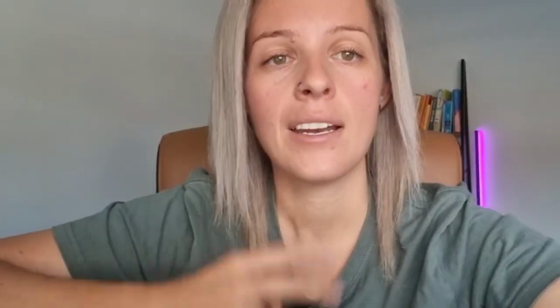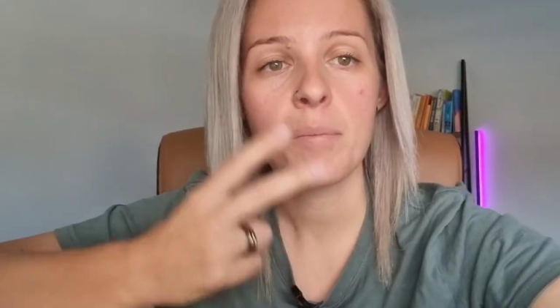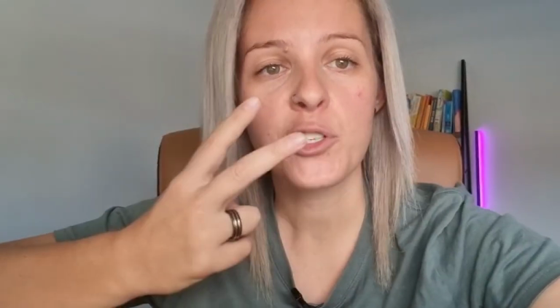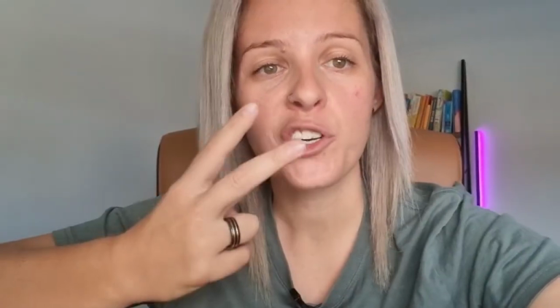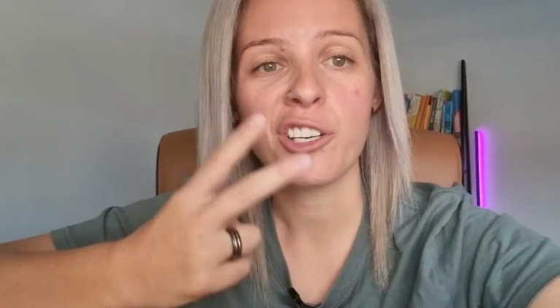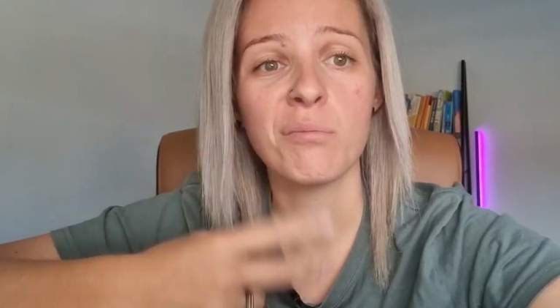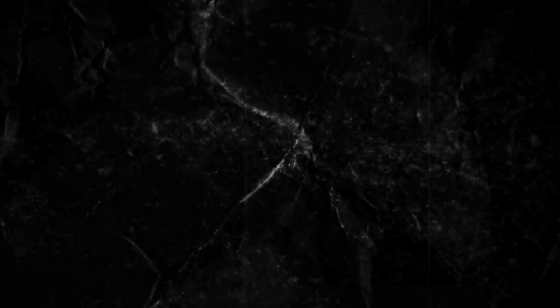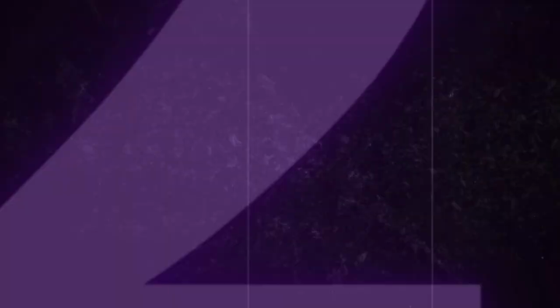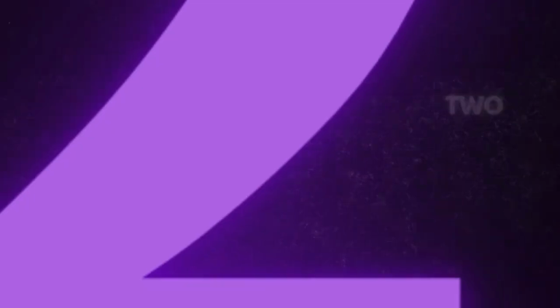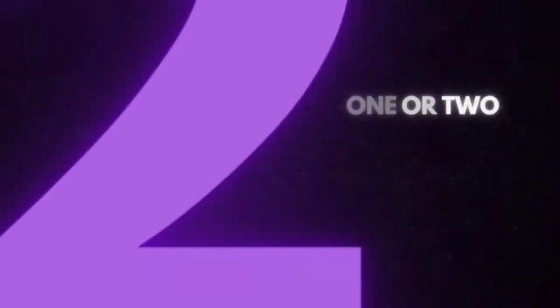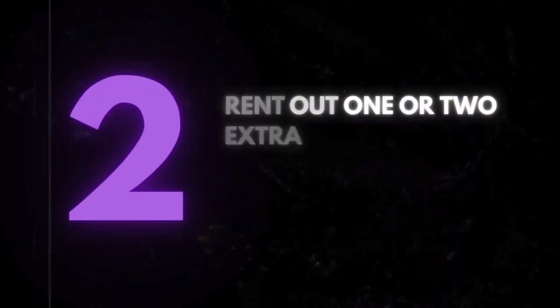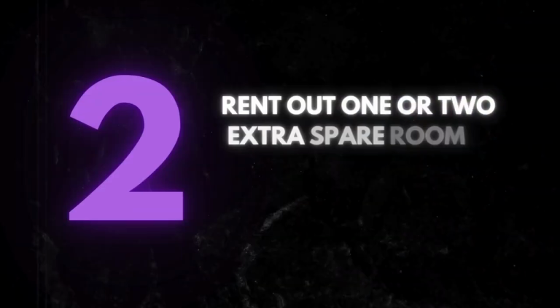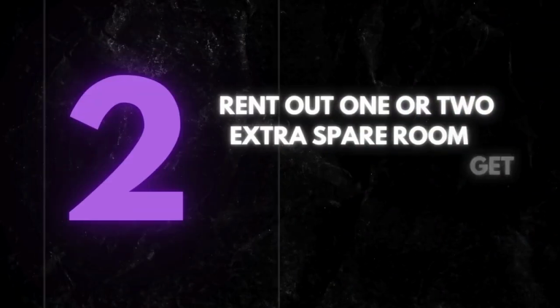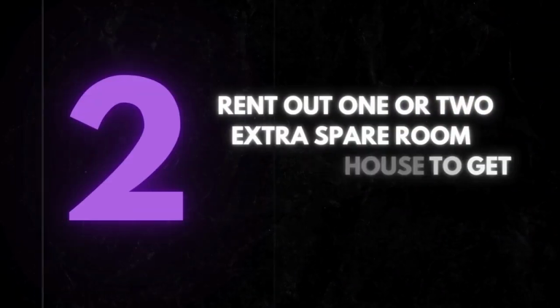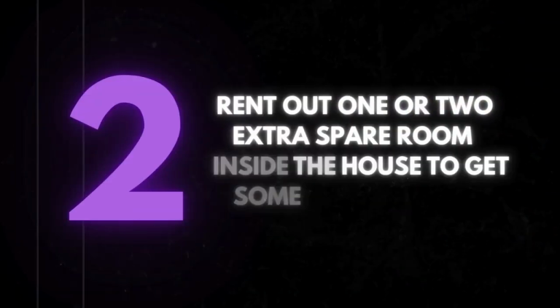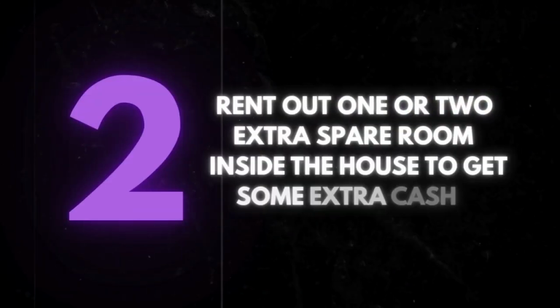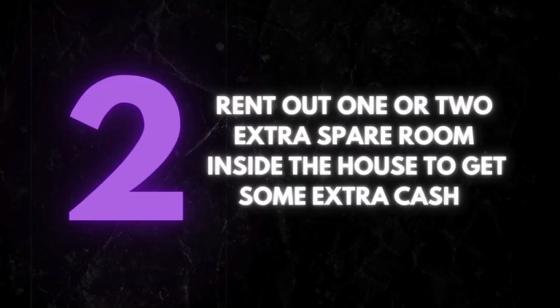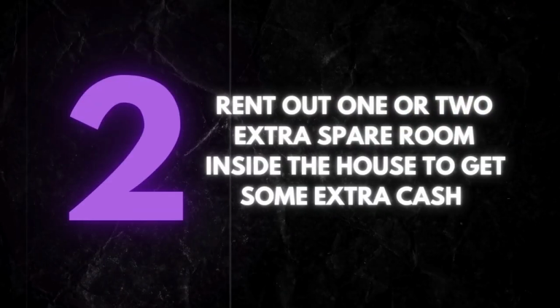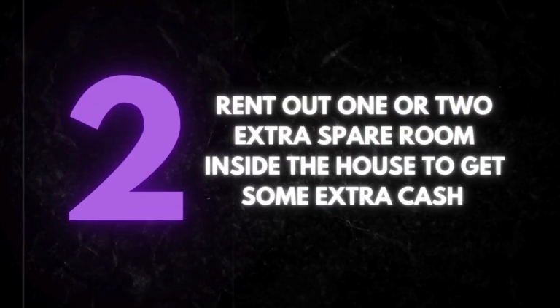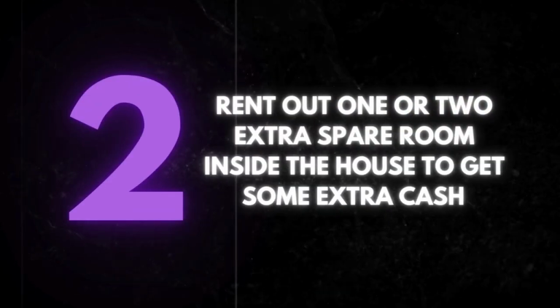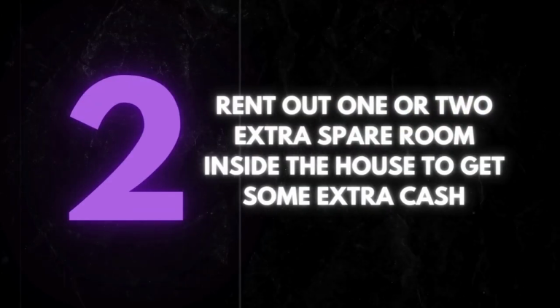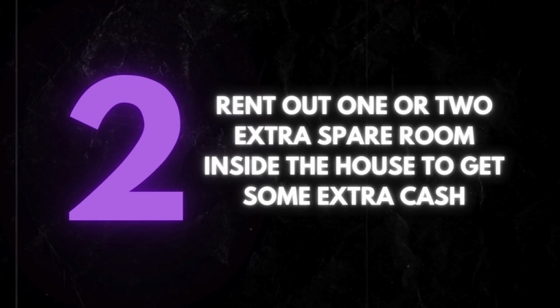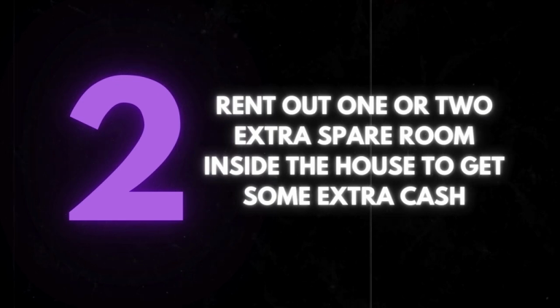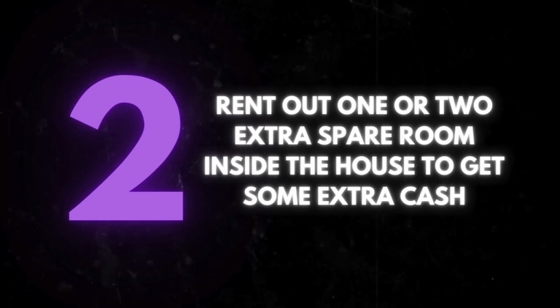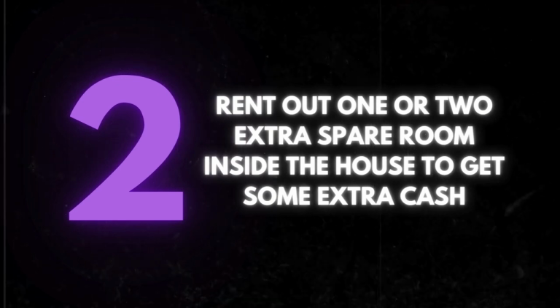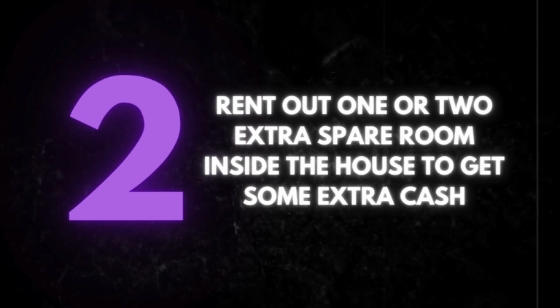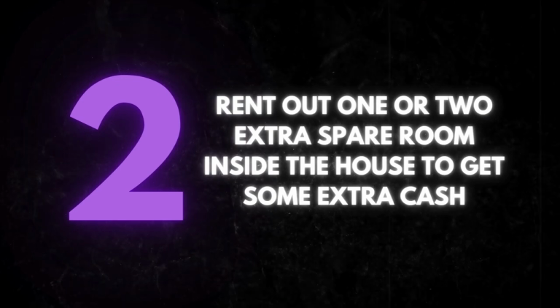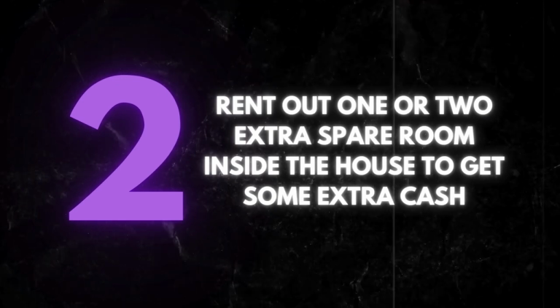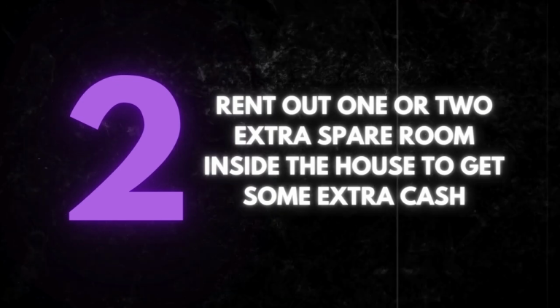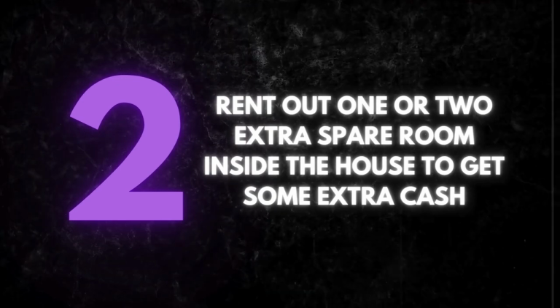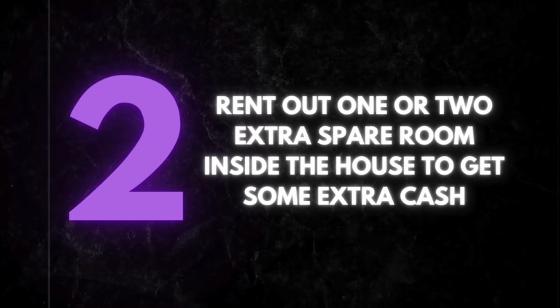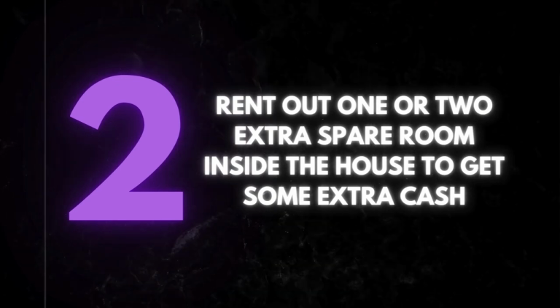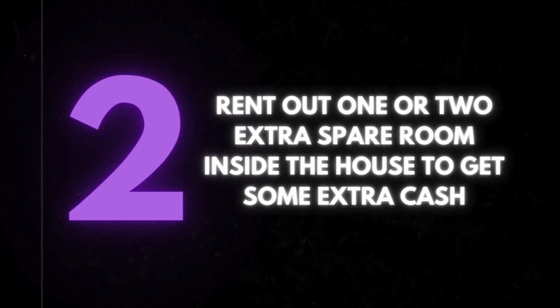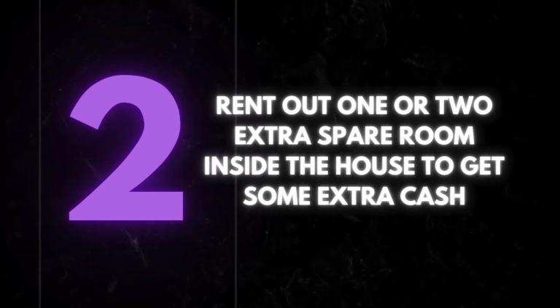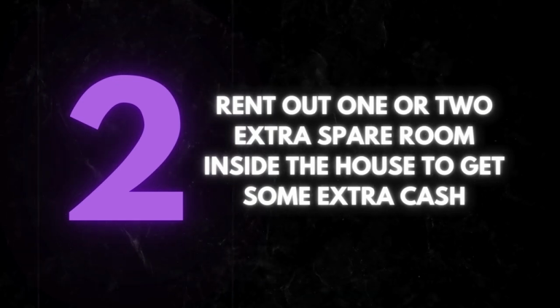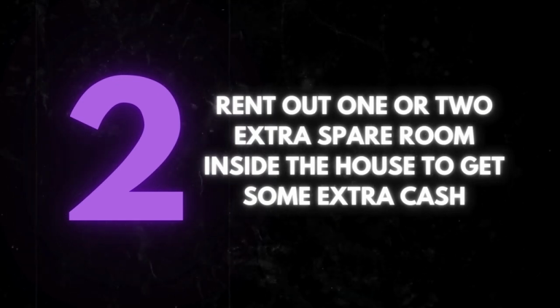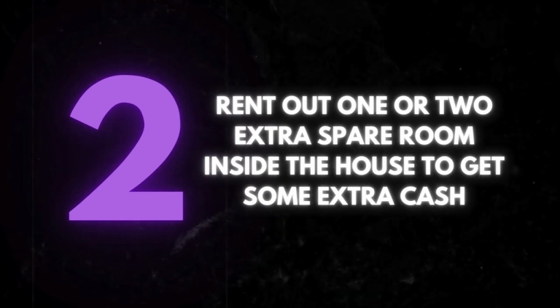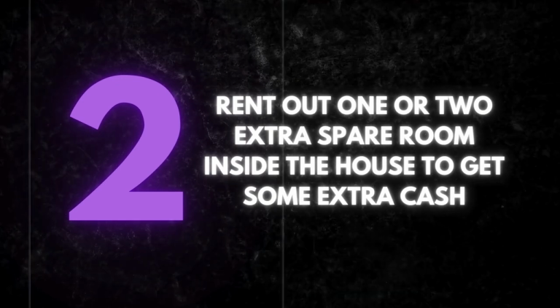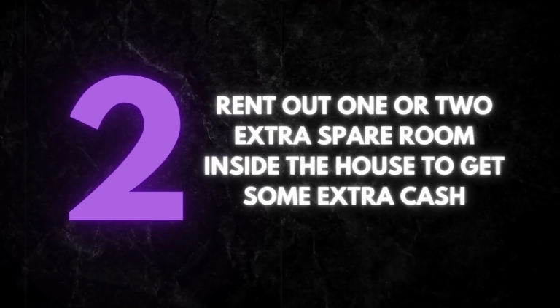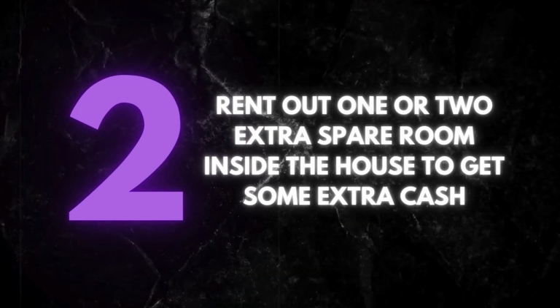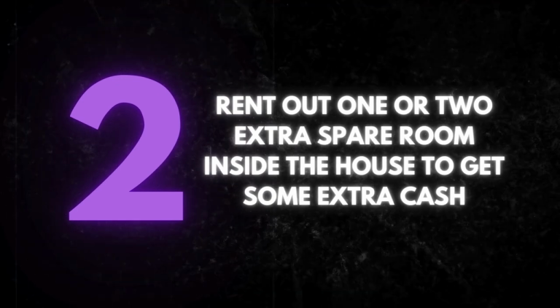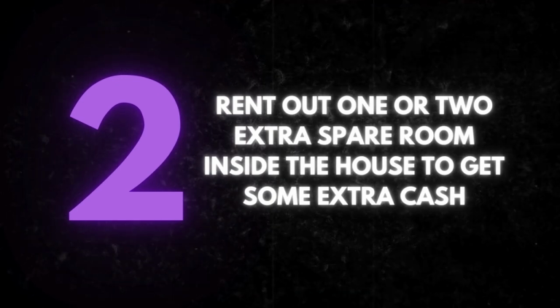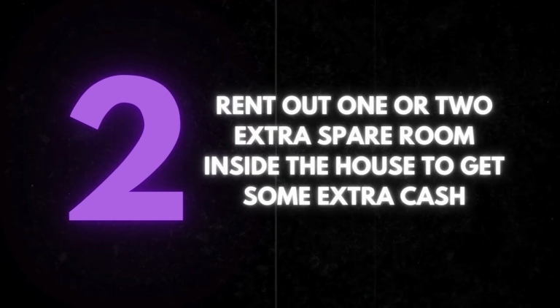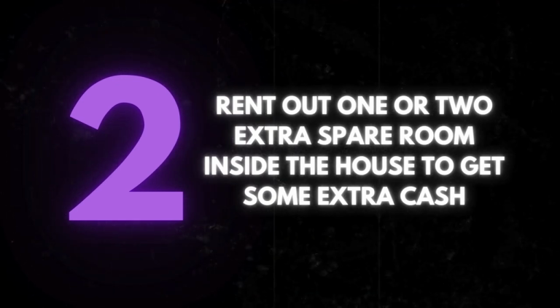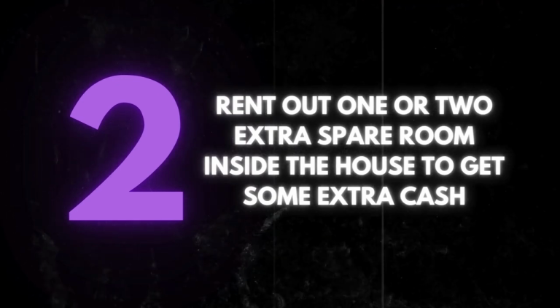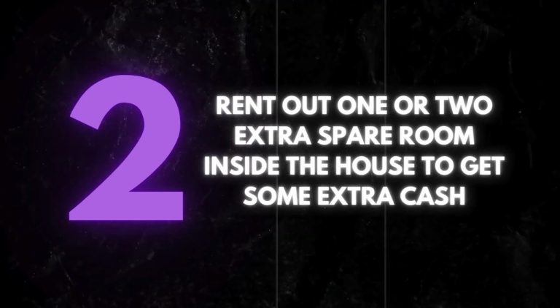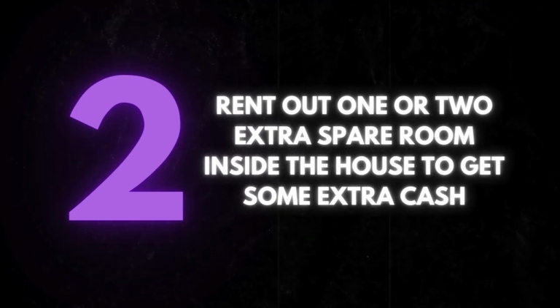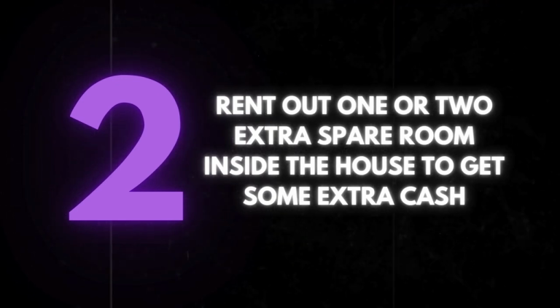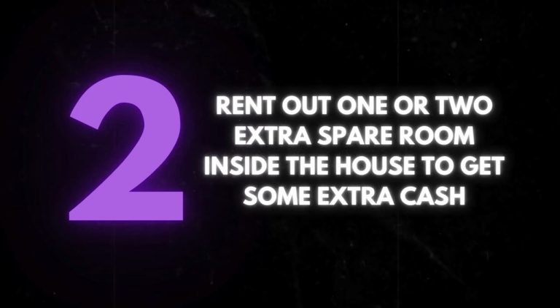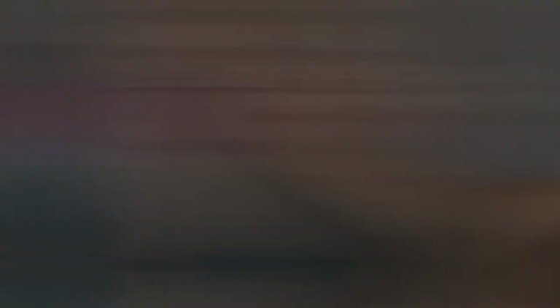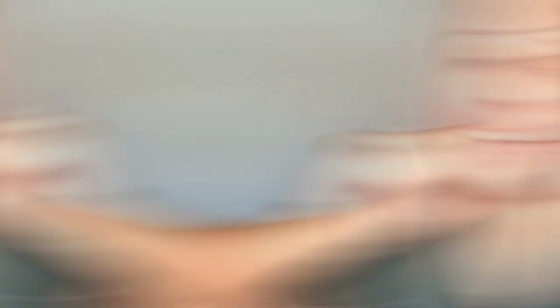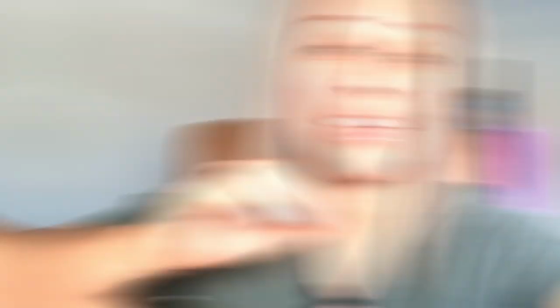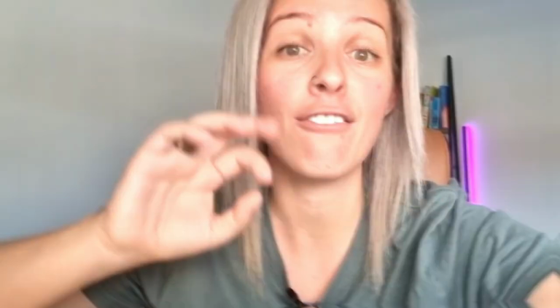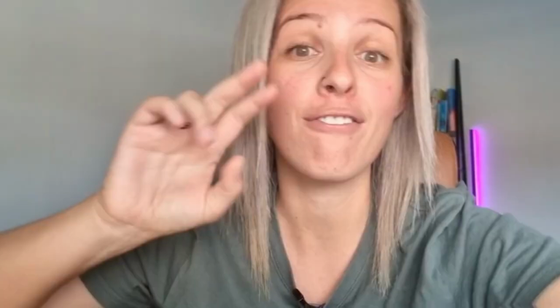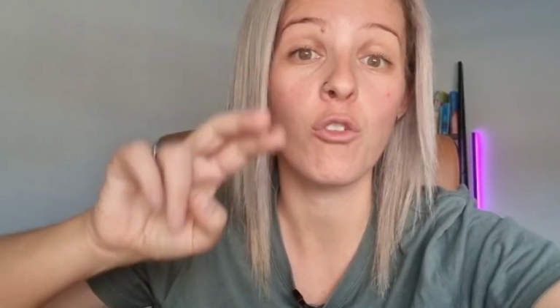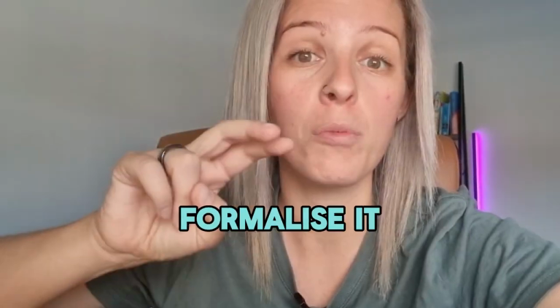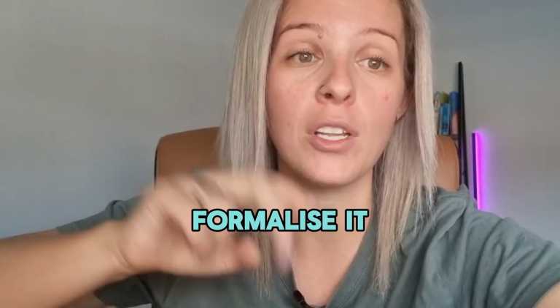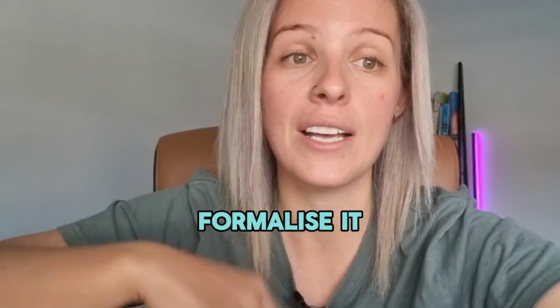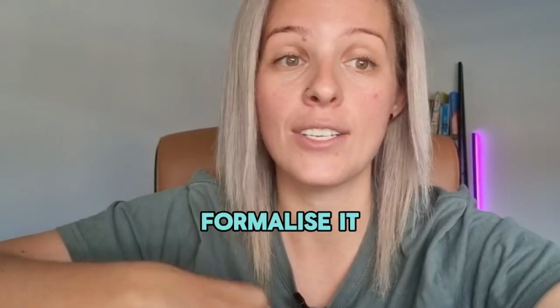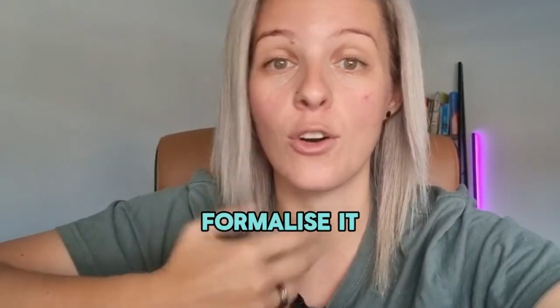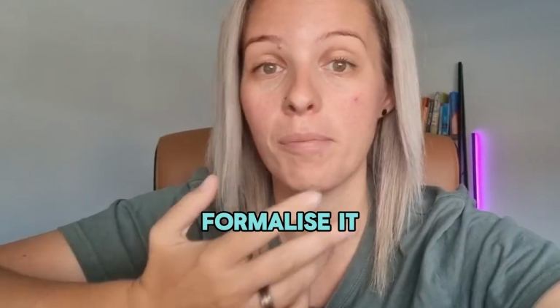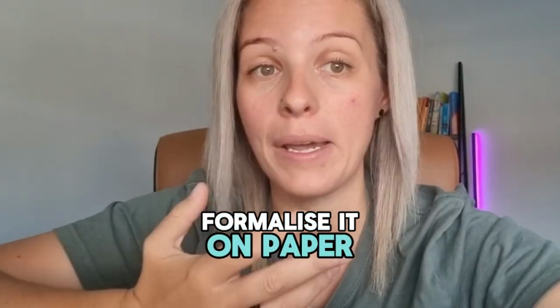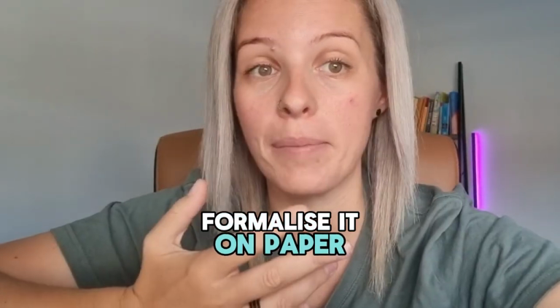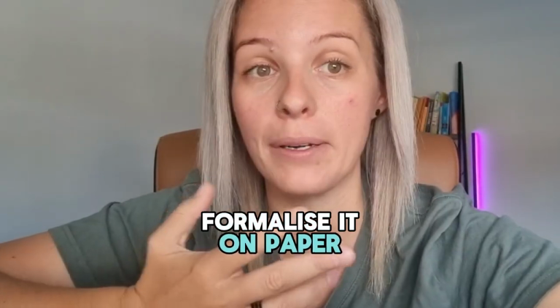Number two, go rent out one or two extra spare rooms inside your house to get some extra cash, and then formalize it on paper.